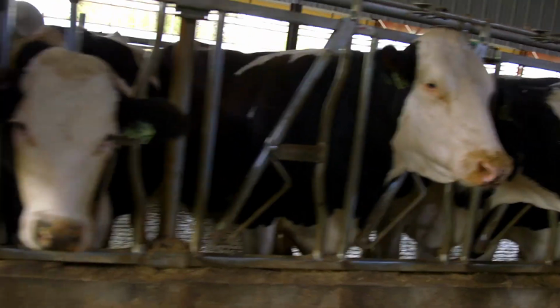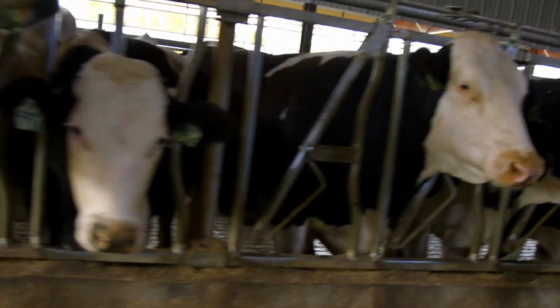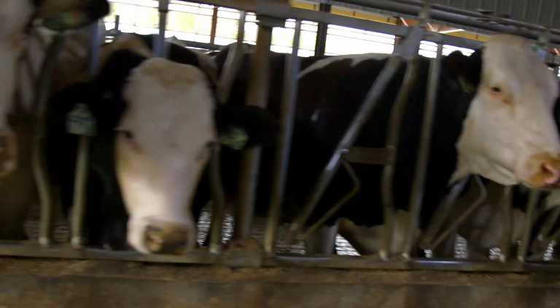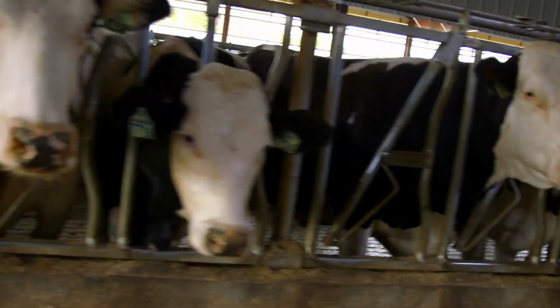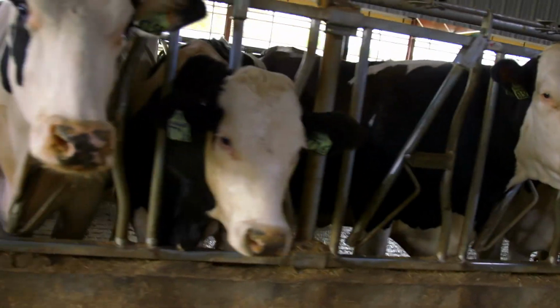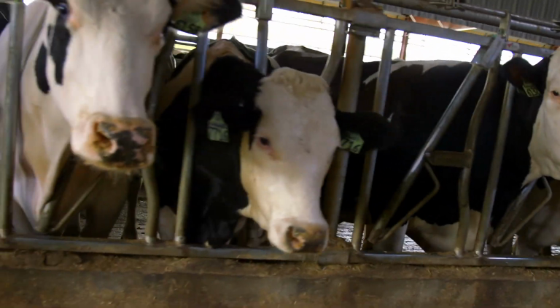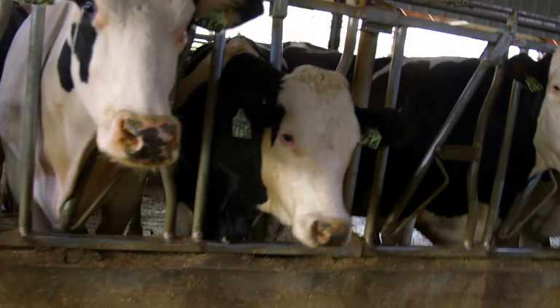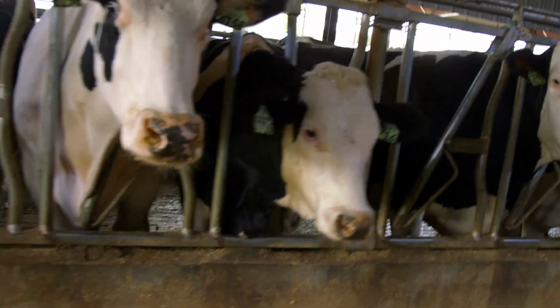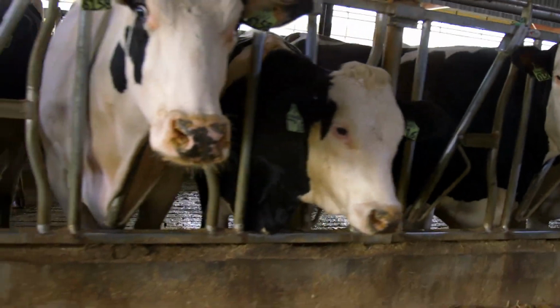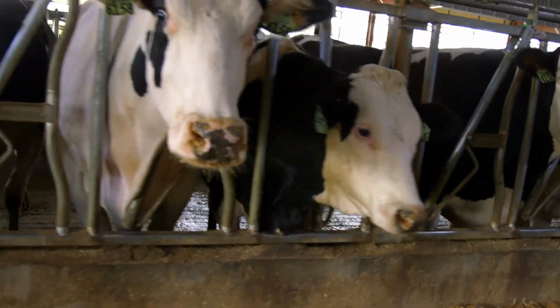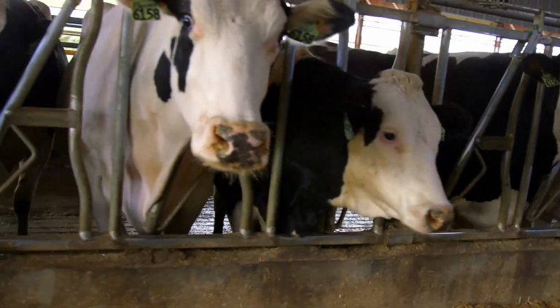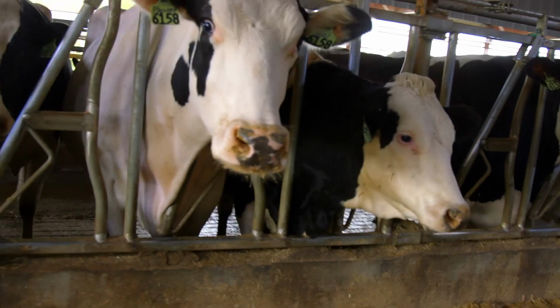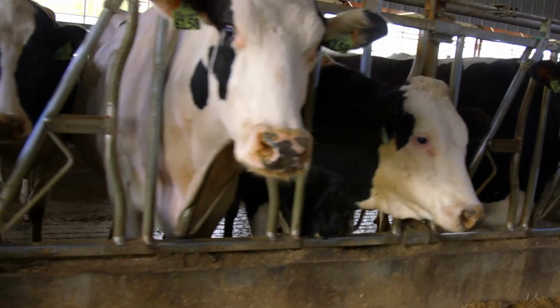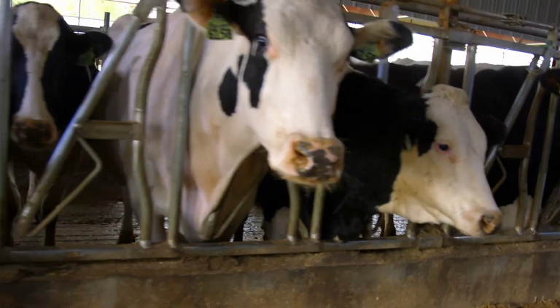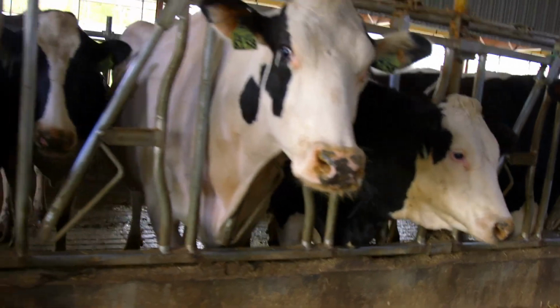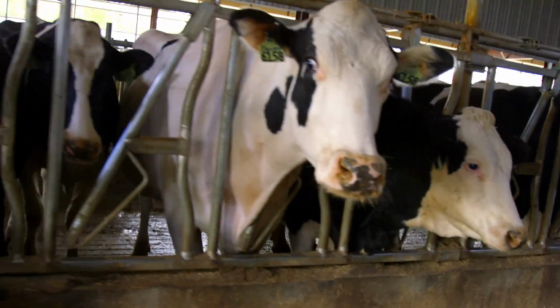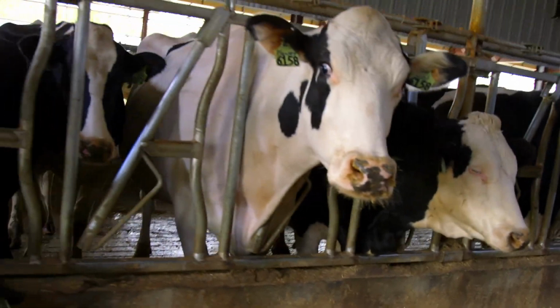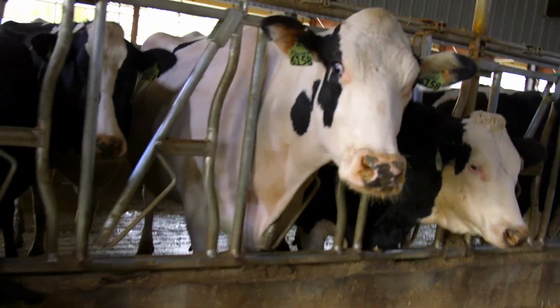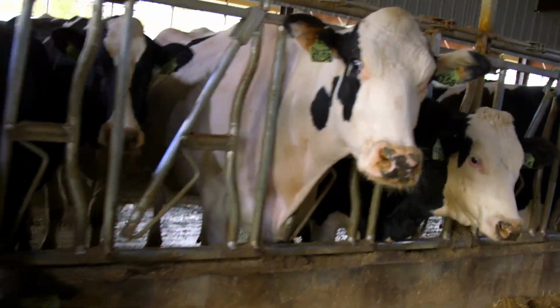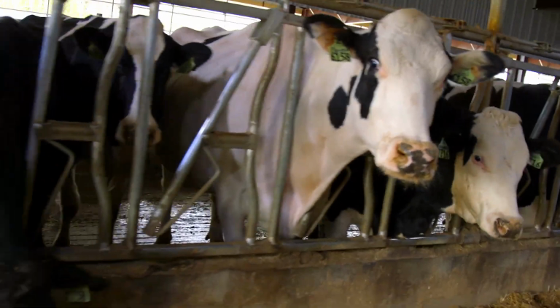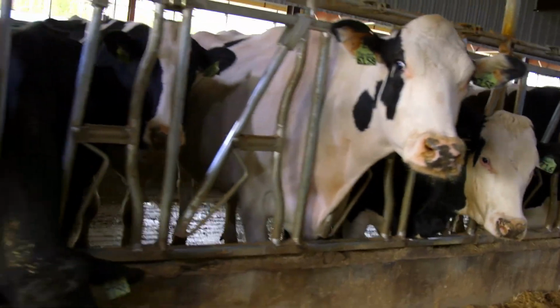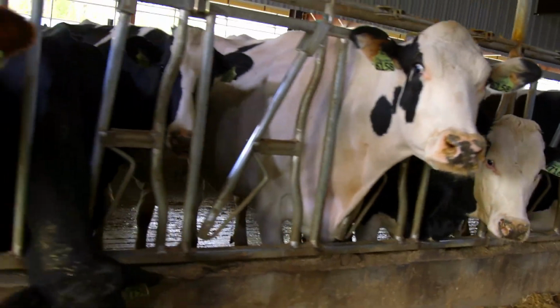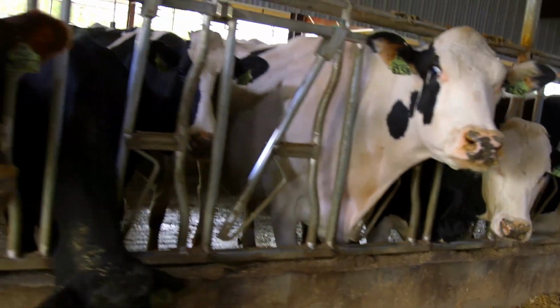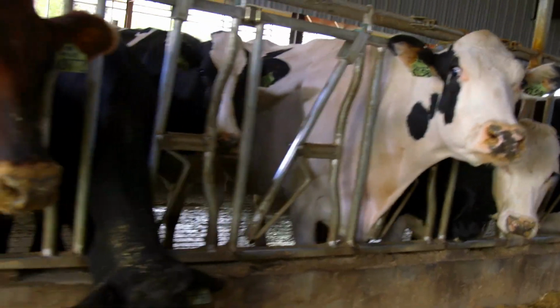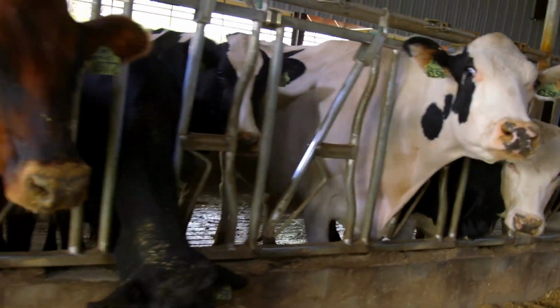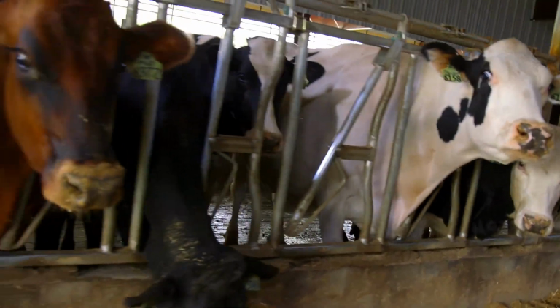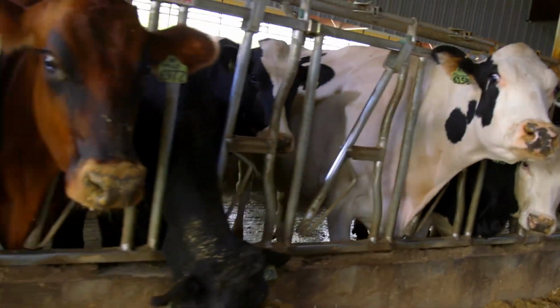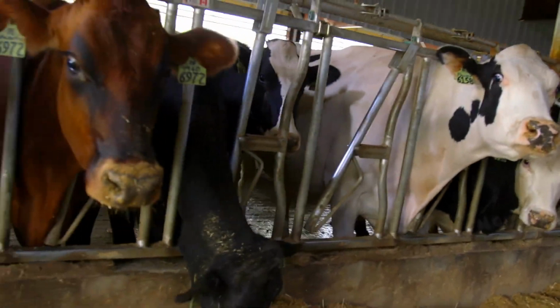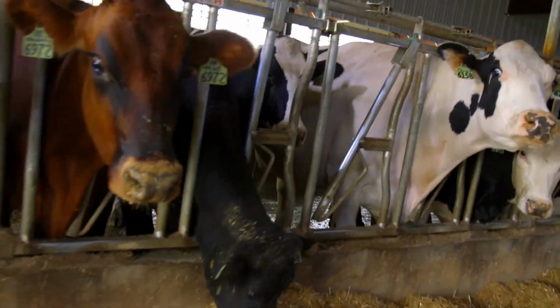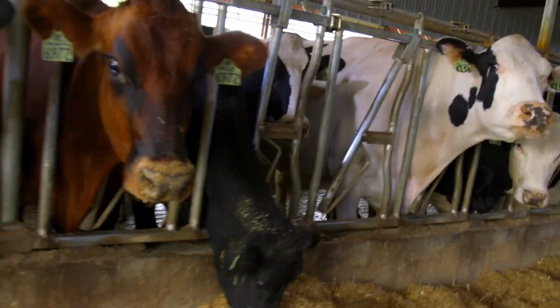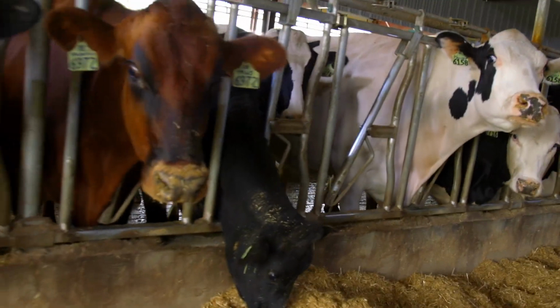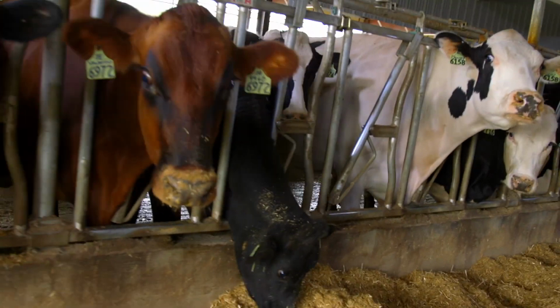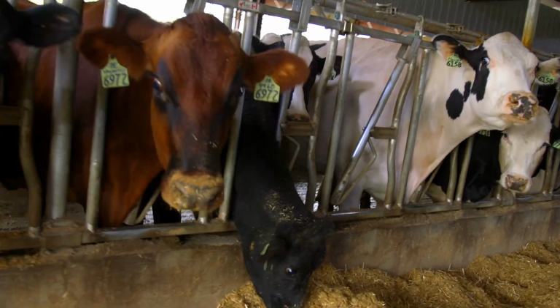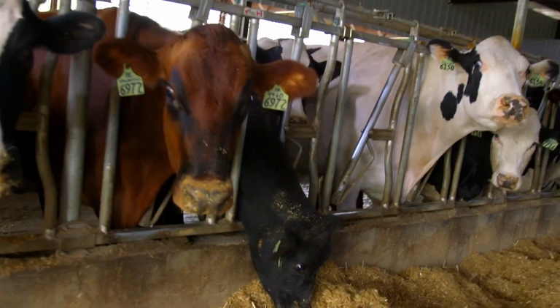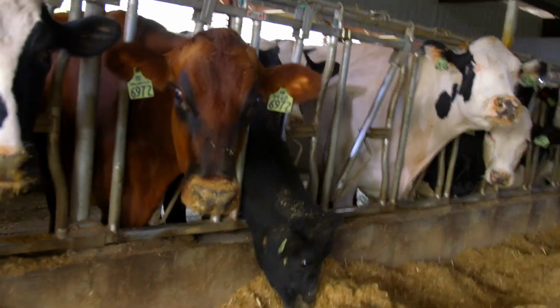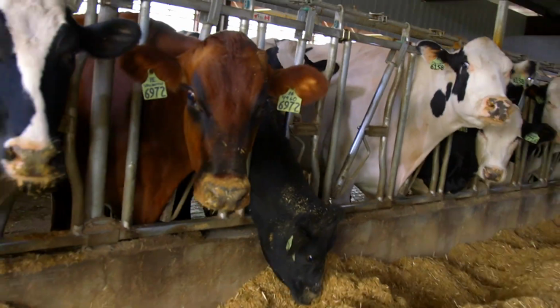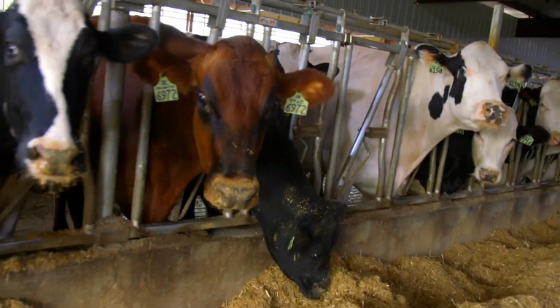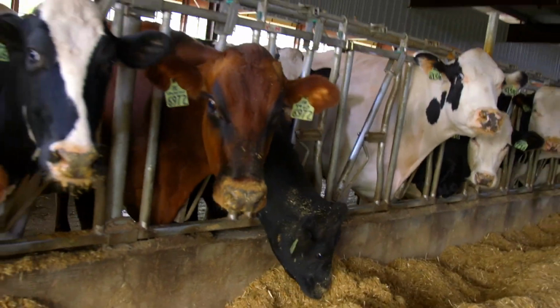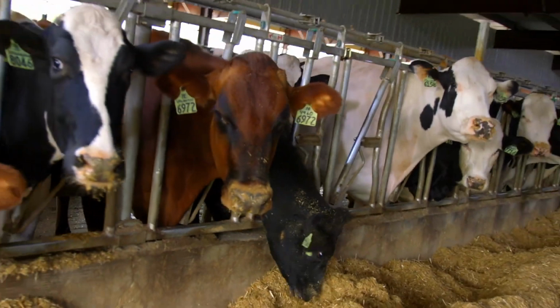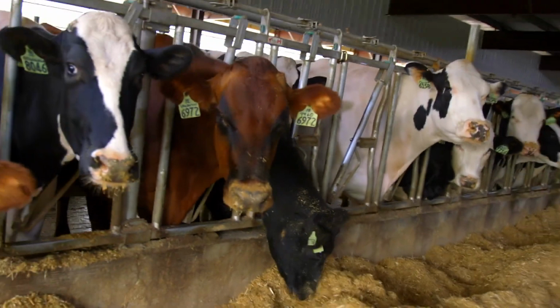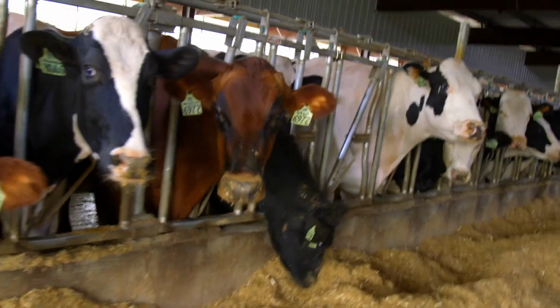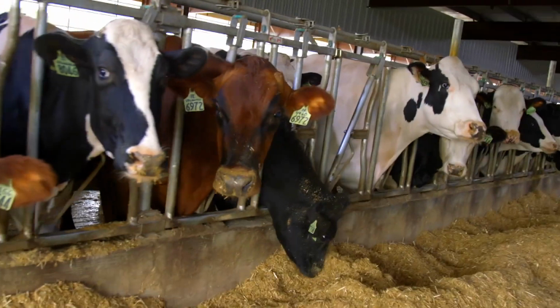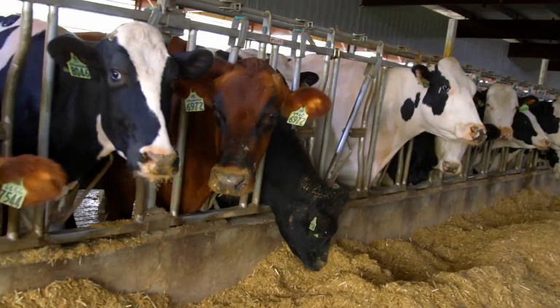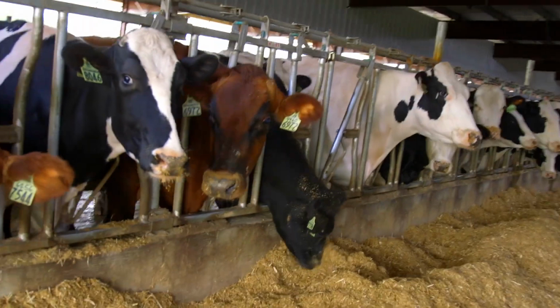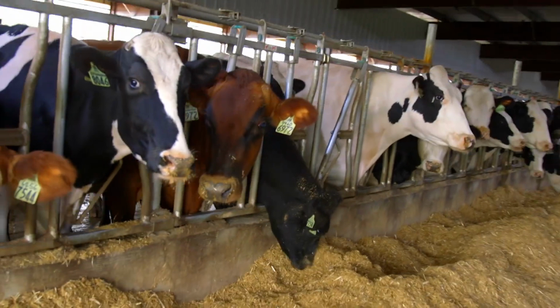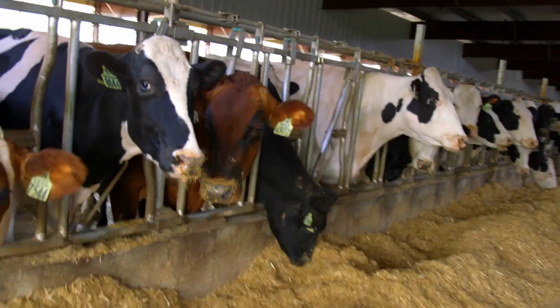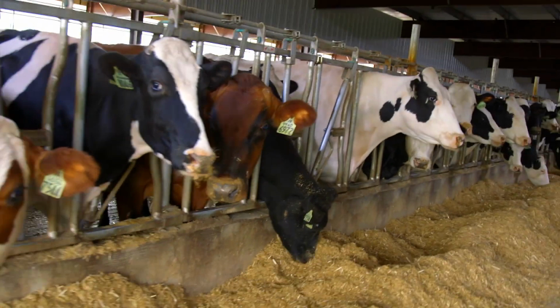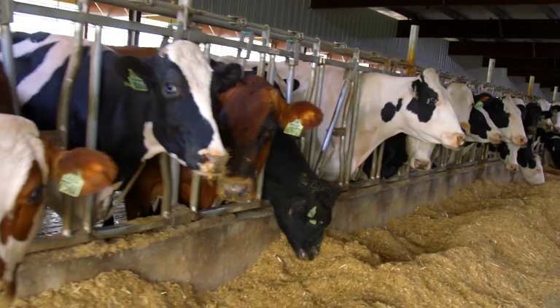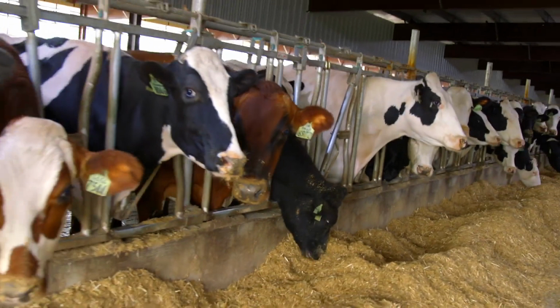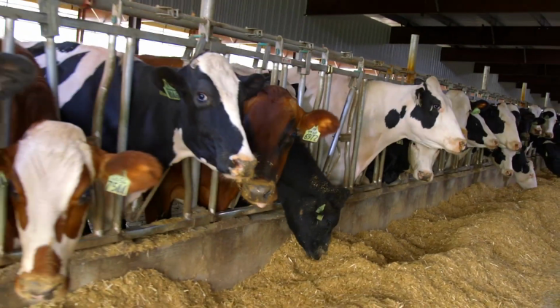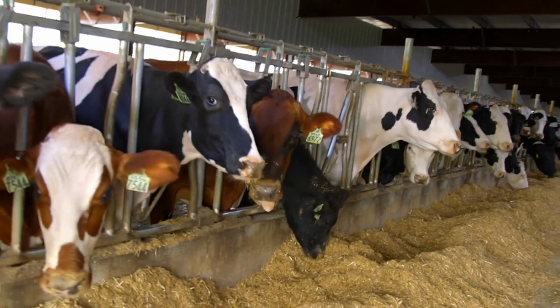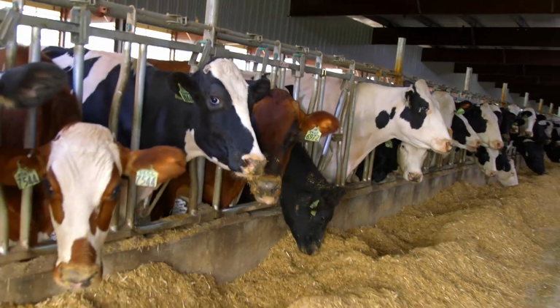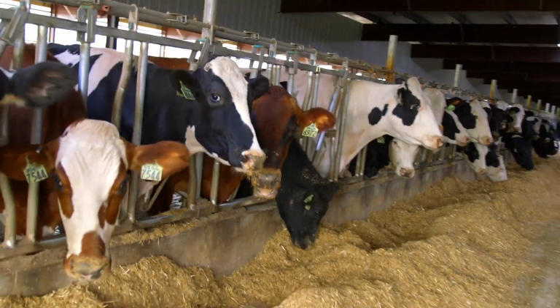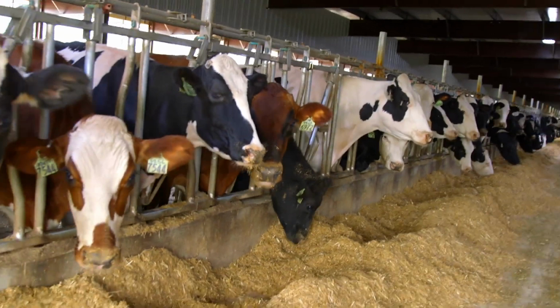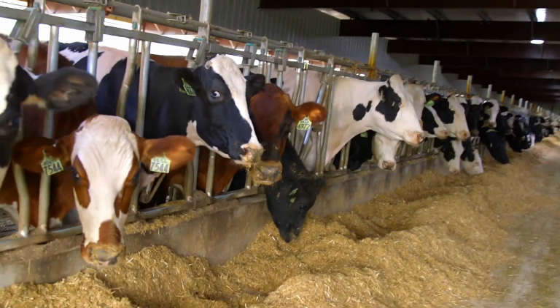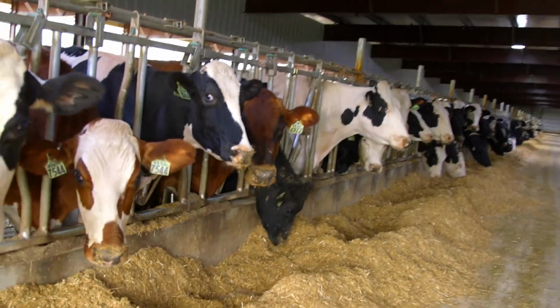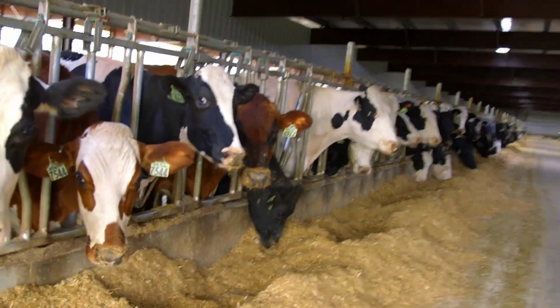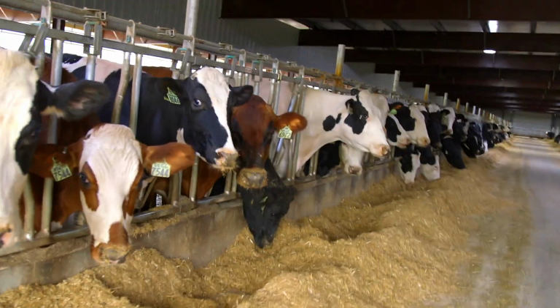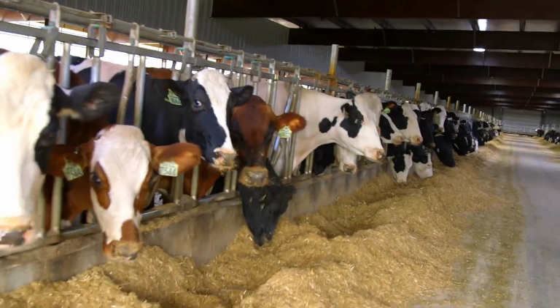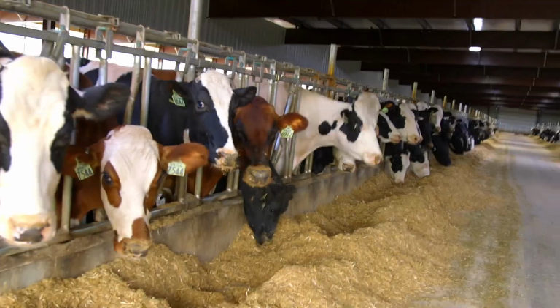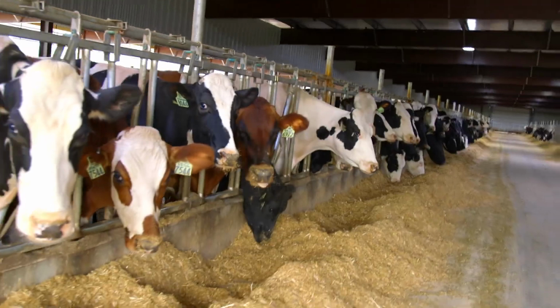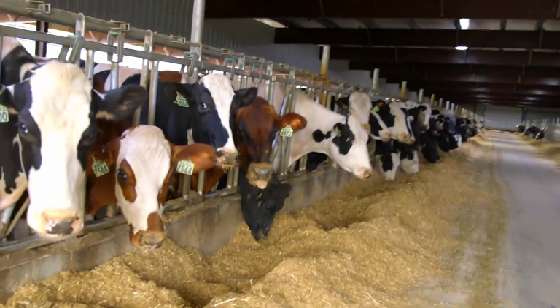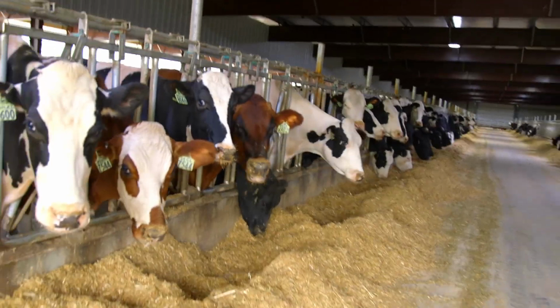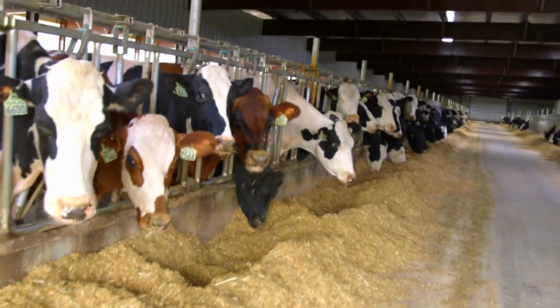Cows with healthy, pain-free feet stay in the herd longer, have higher milk production, and generate more long-term profit for the dairy operation.